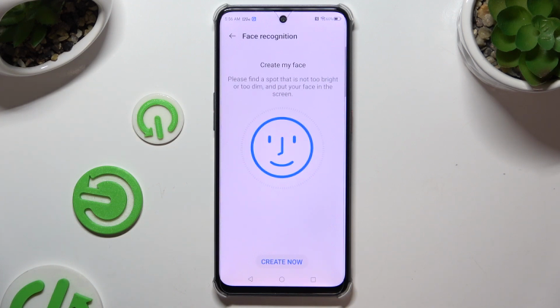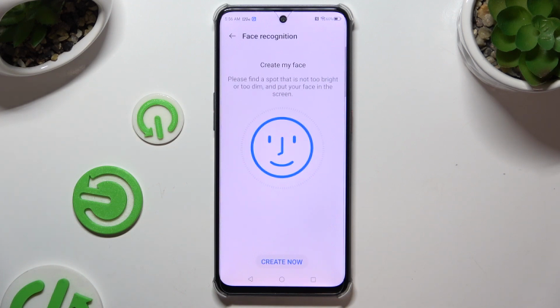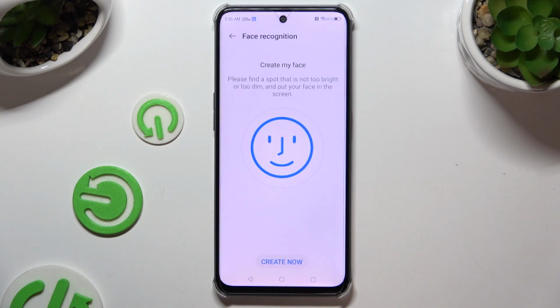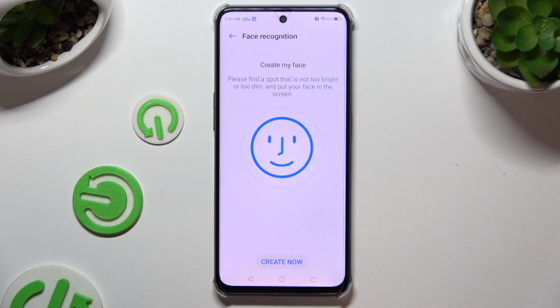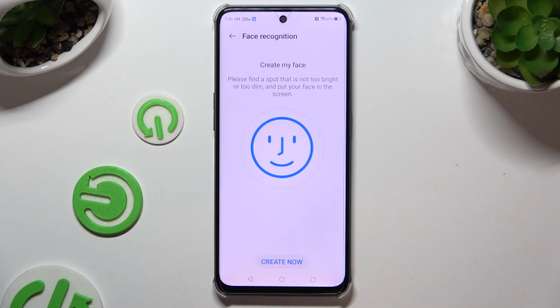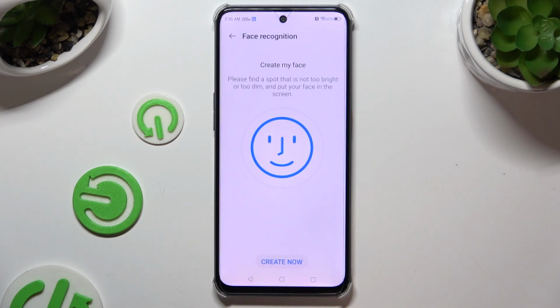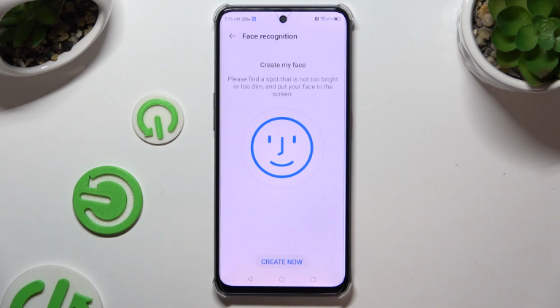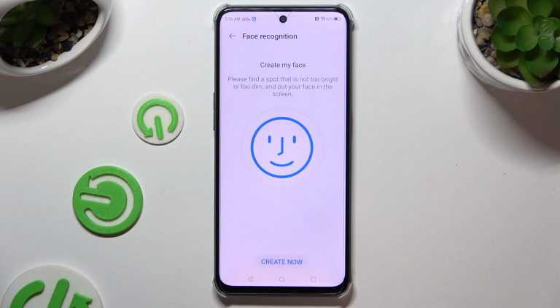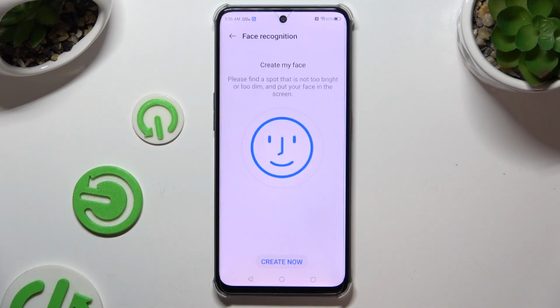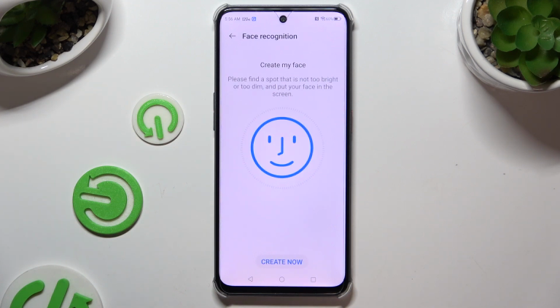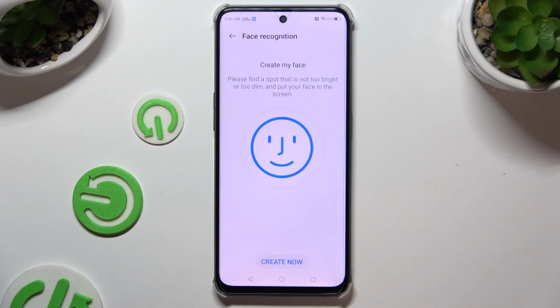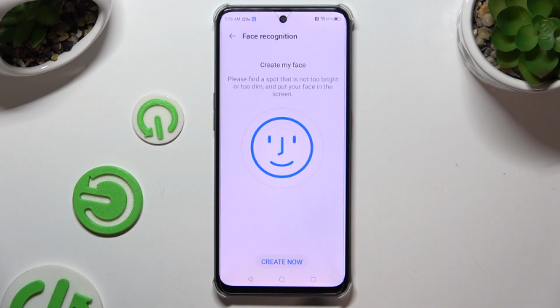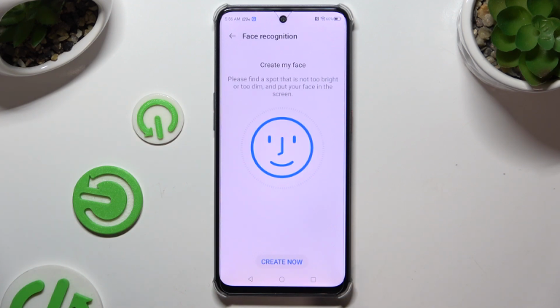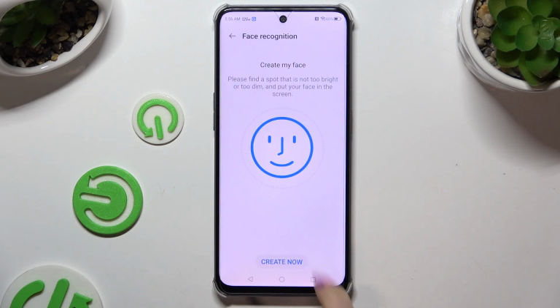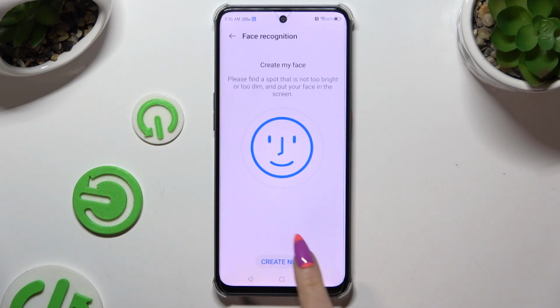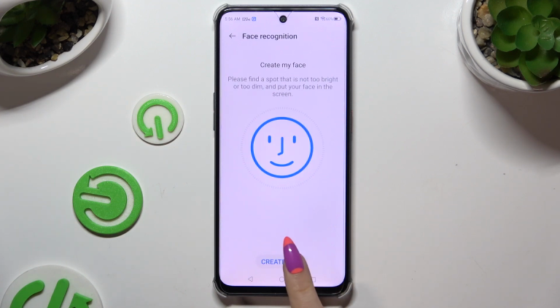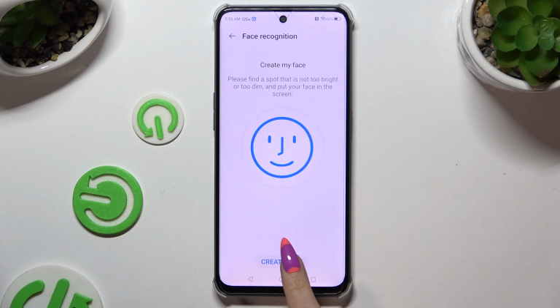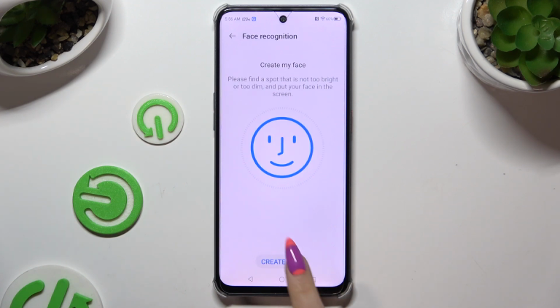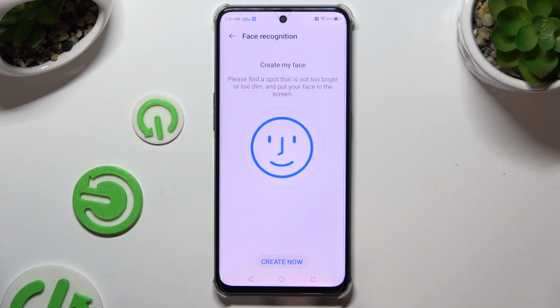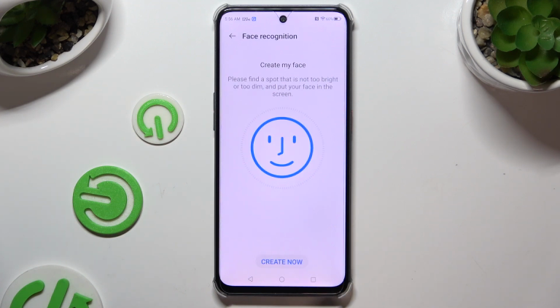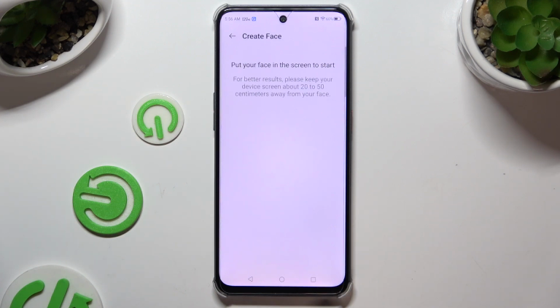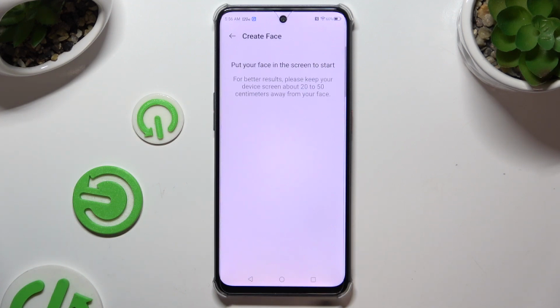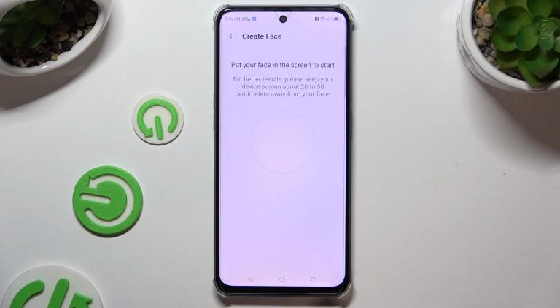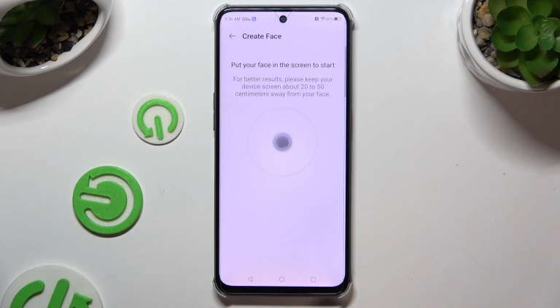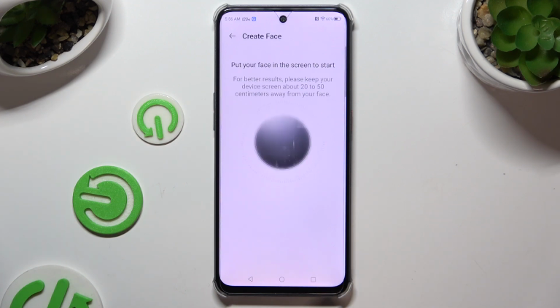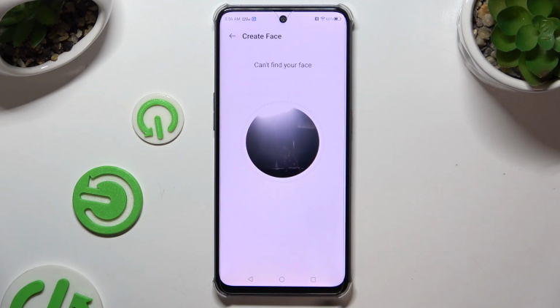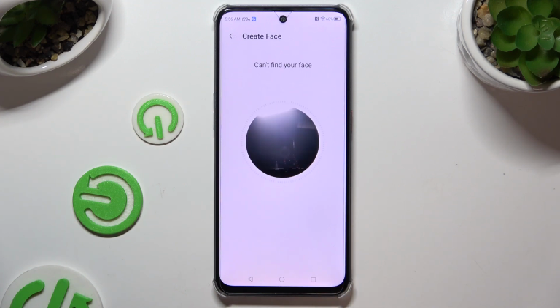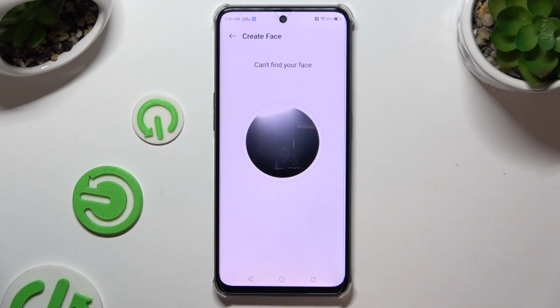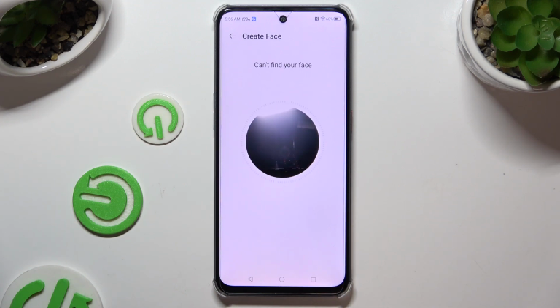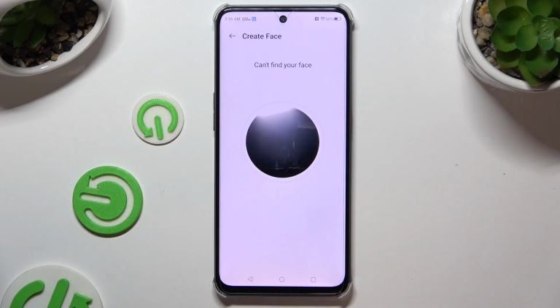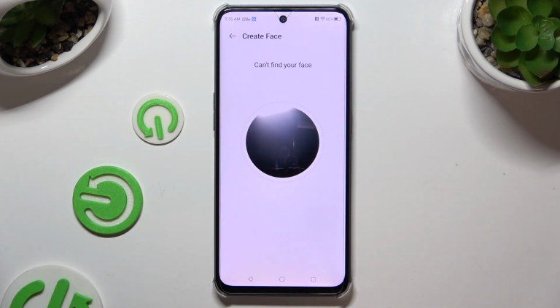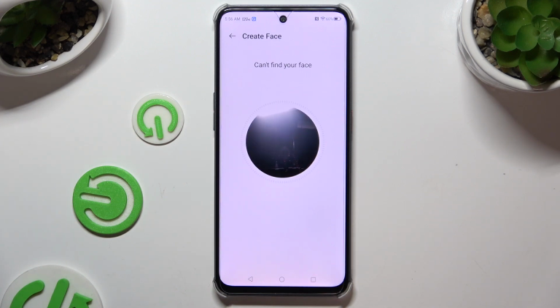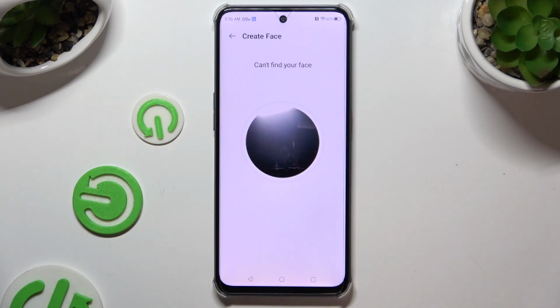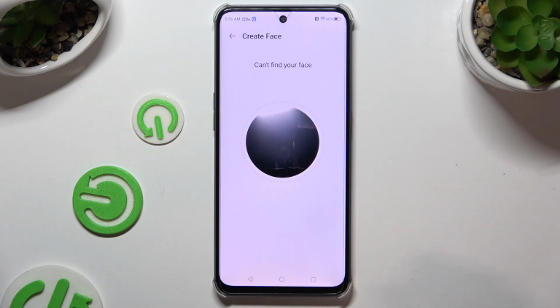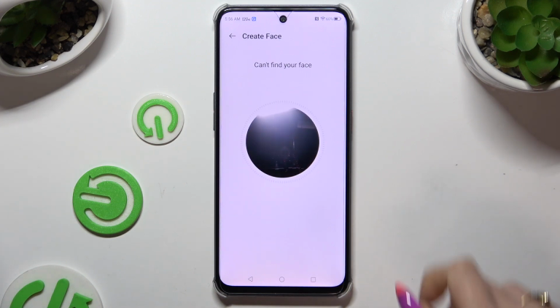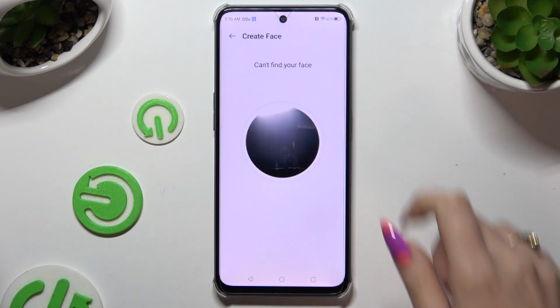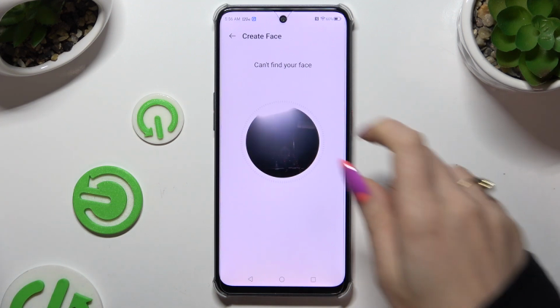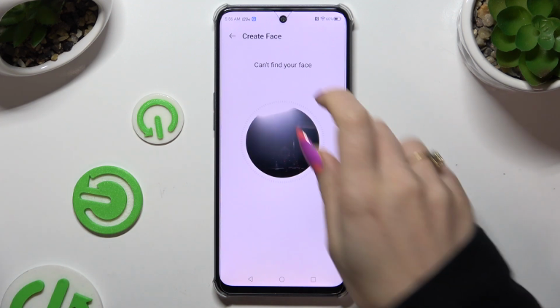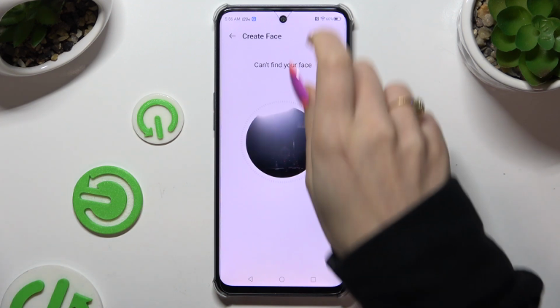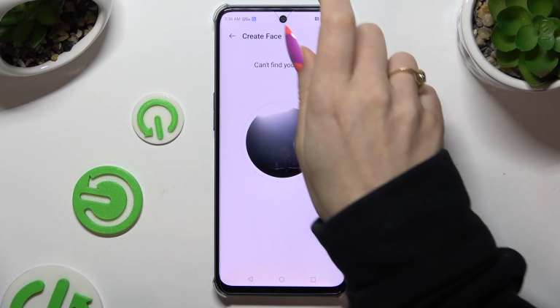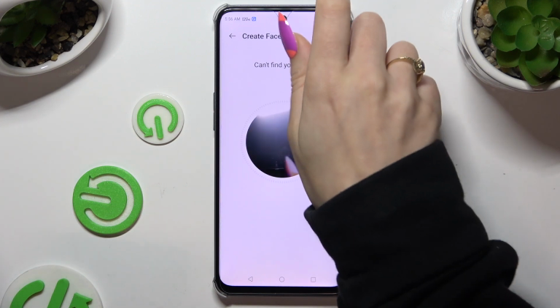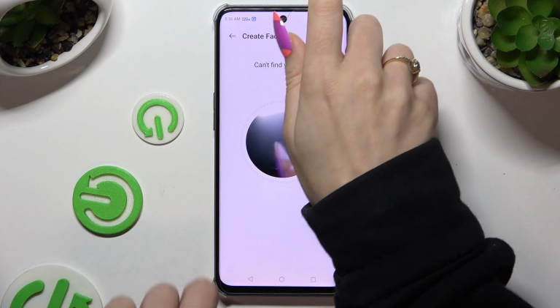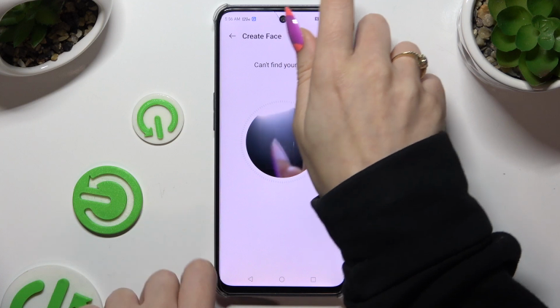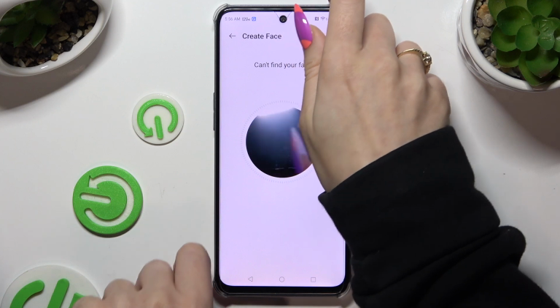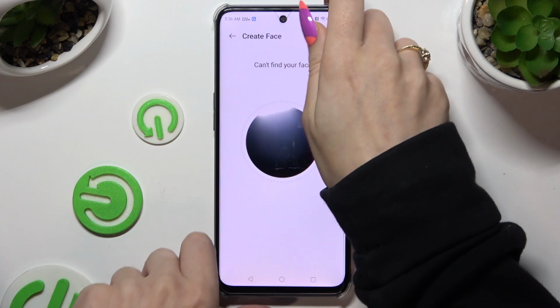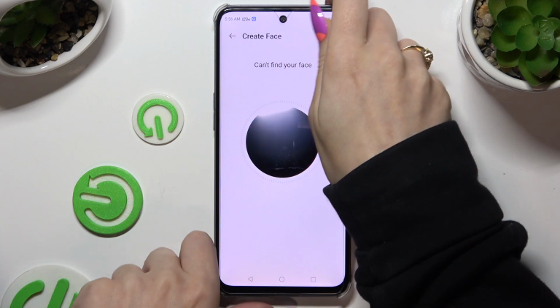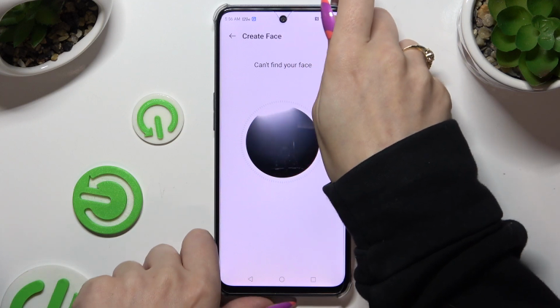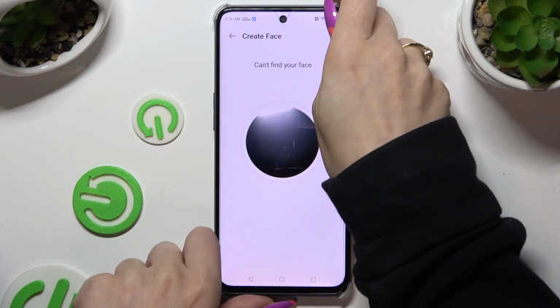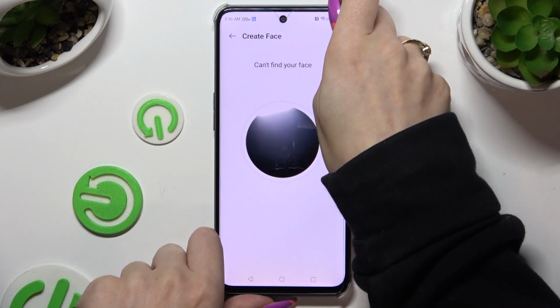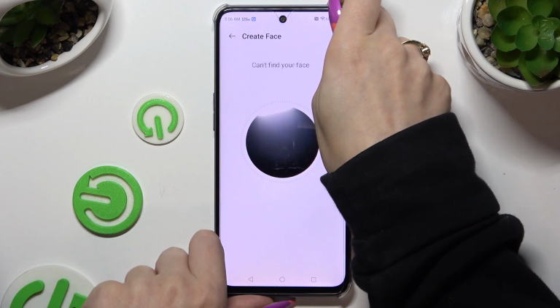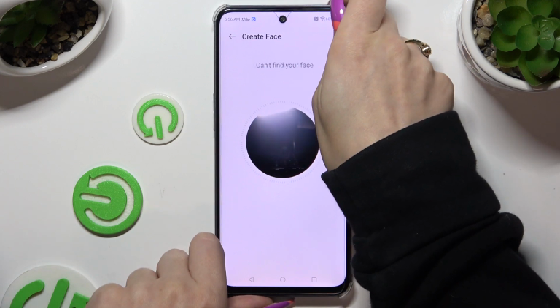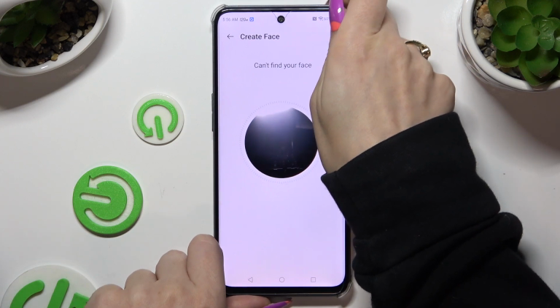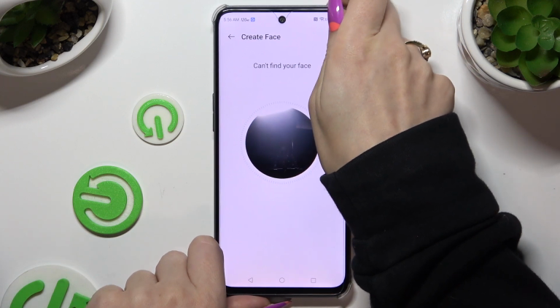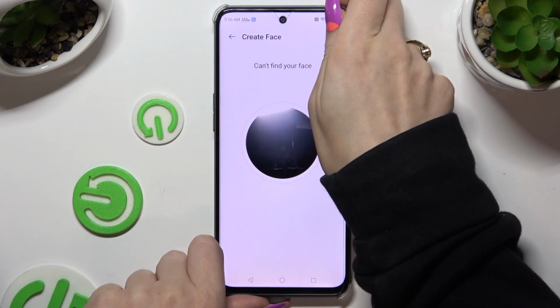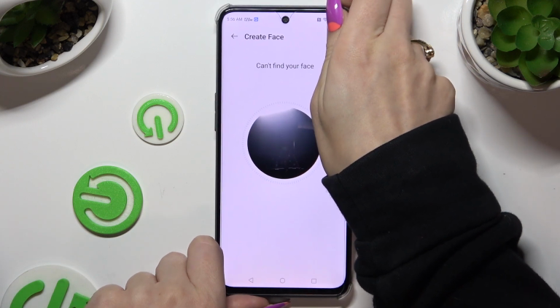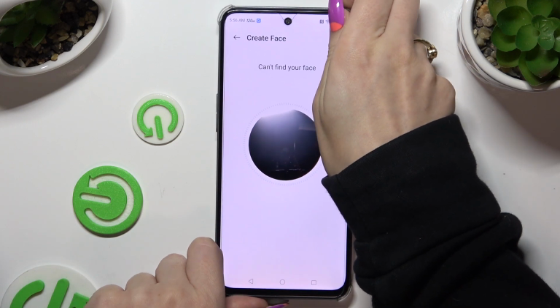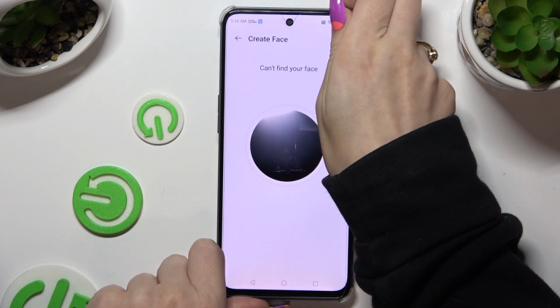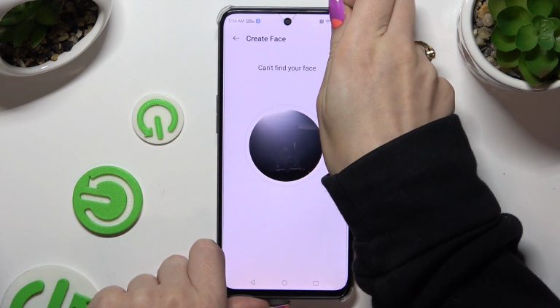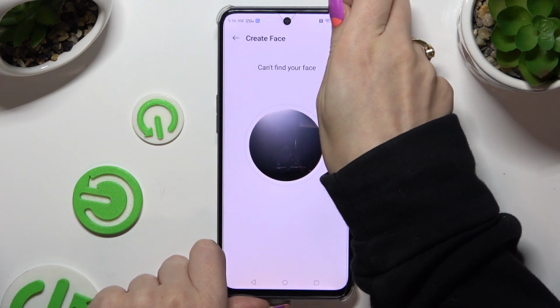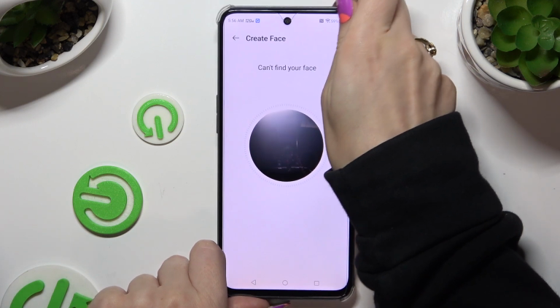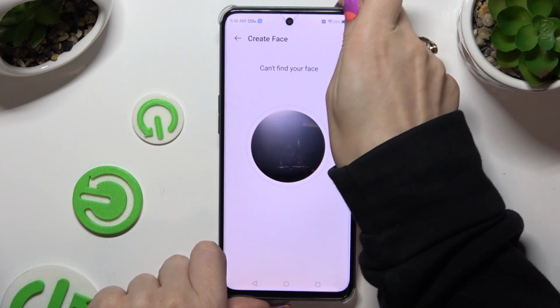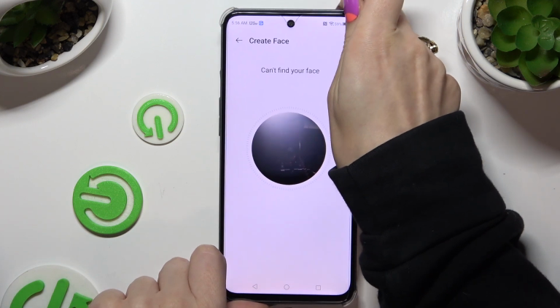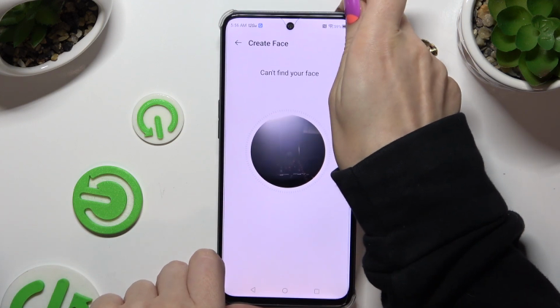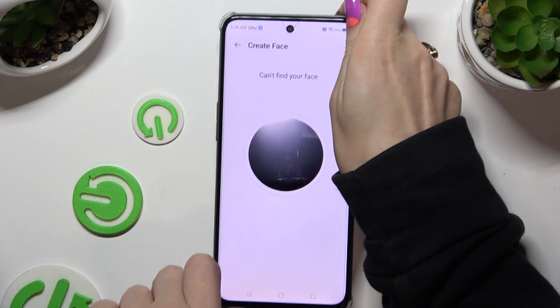Then to begin, select create now, keep your face in frame and follow all of the instructions from your screen.